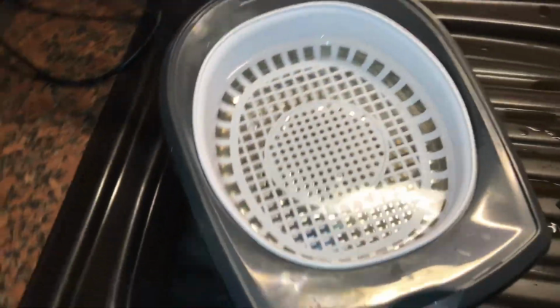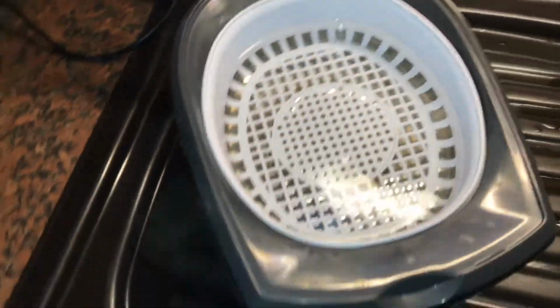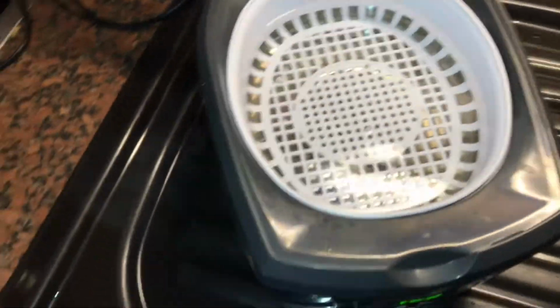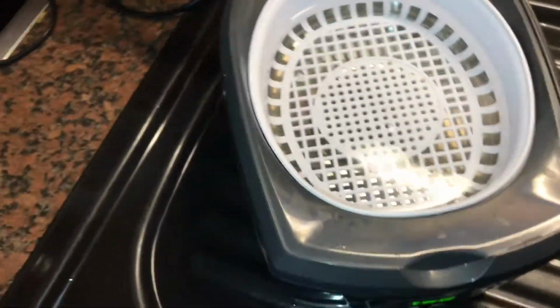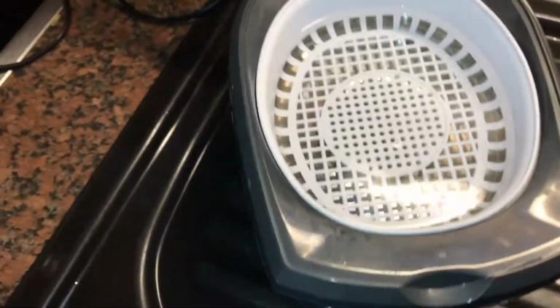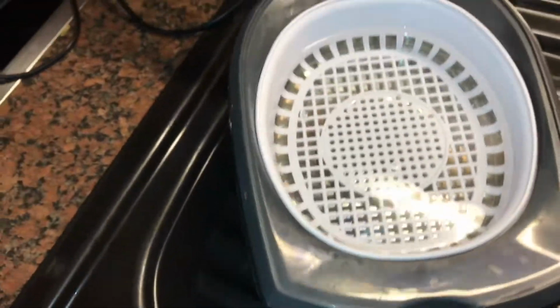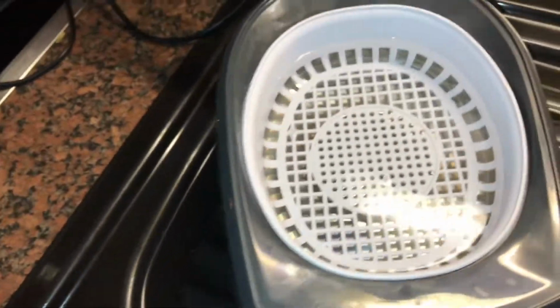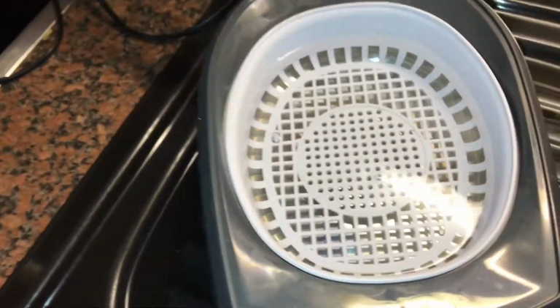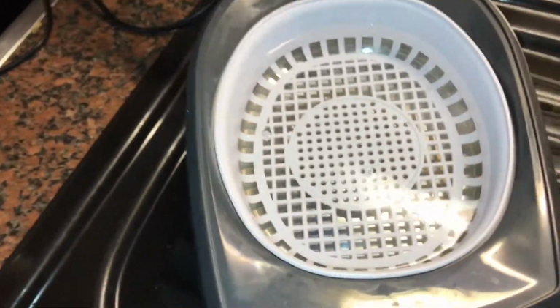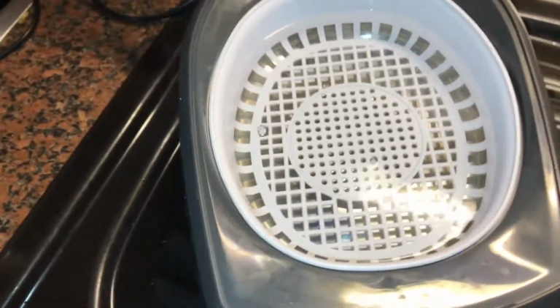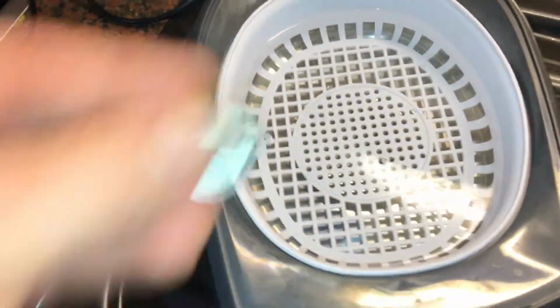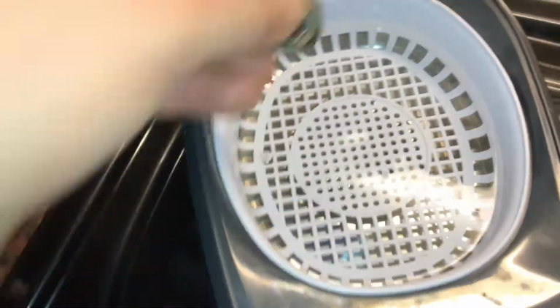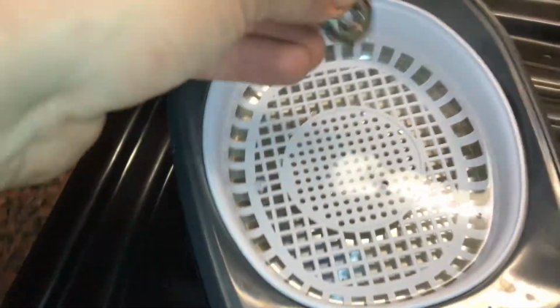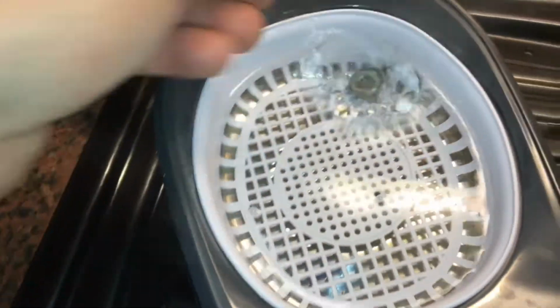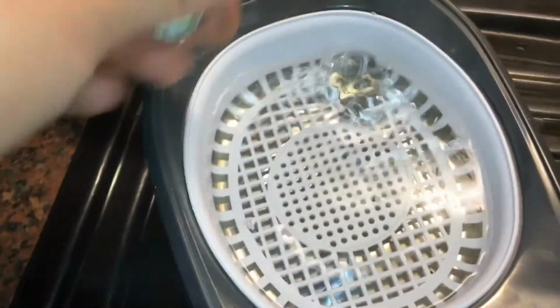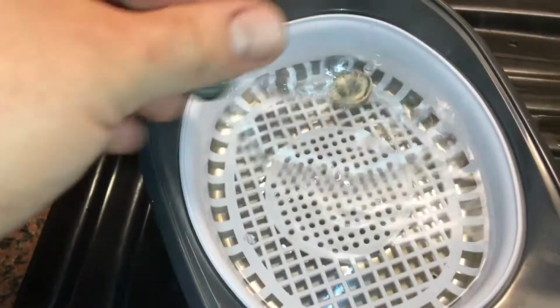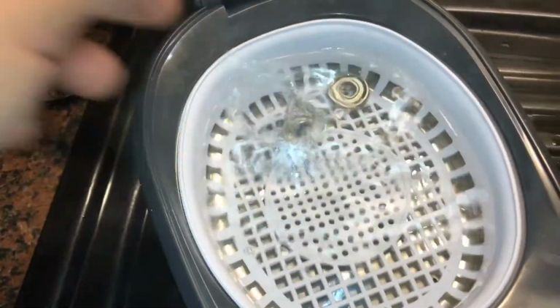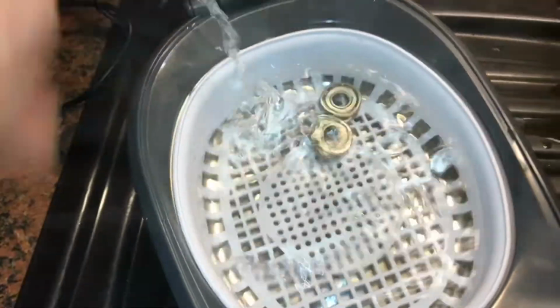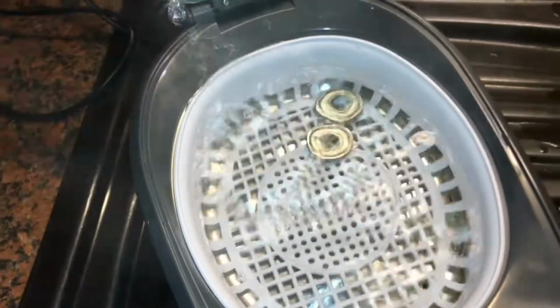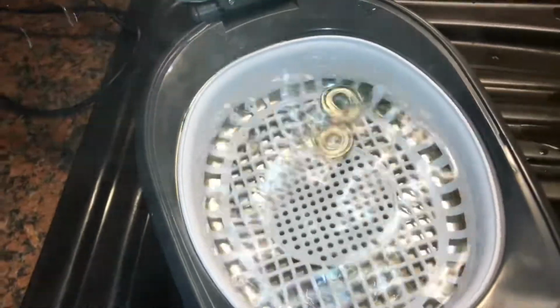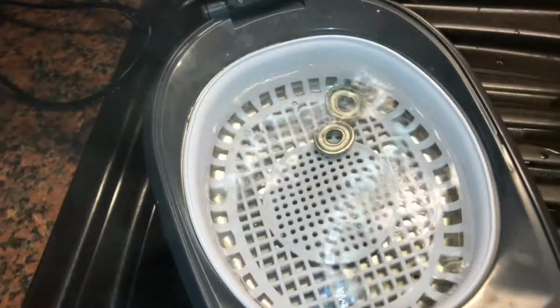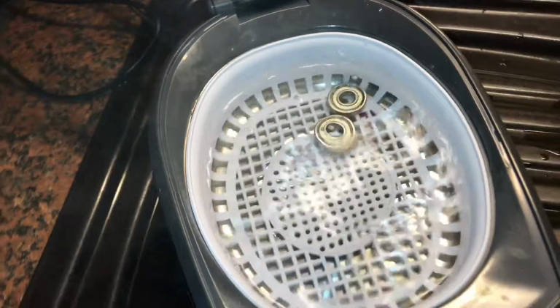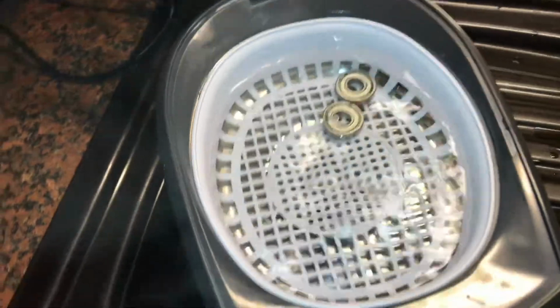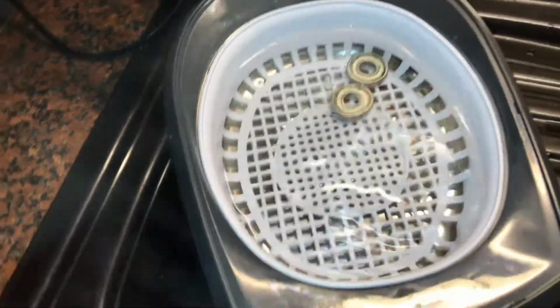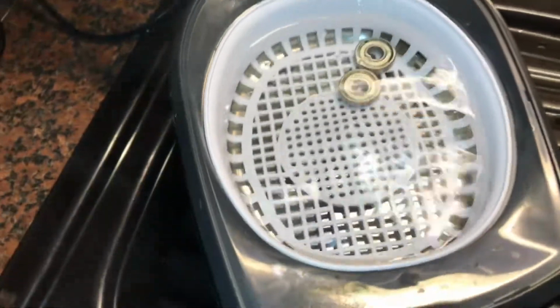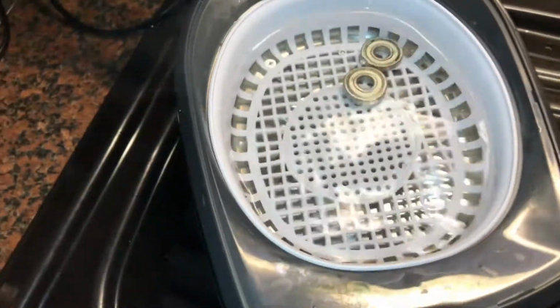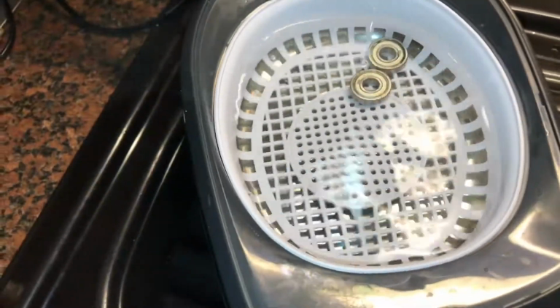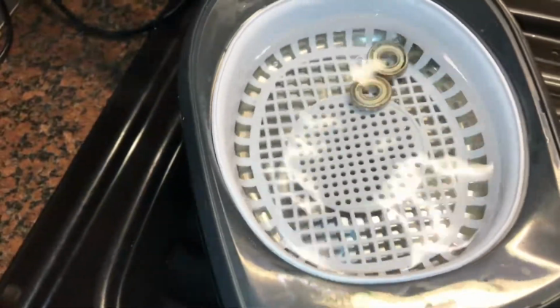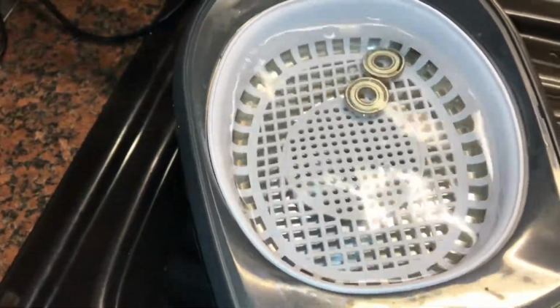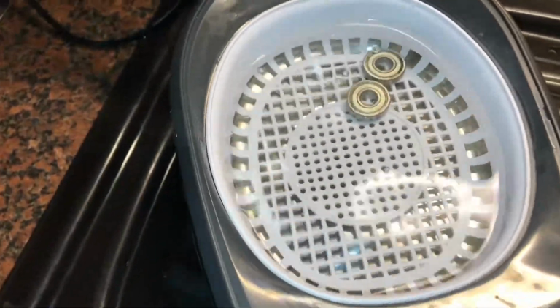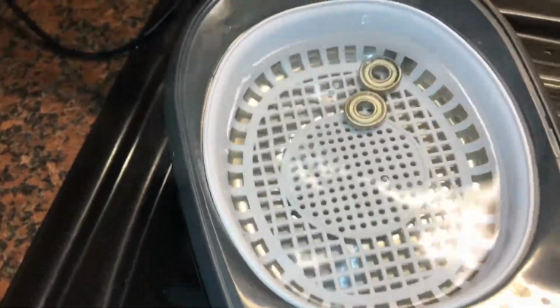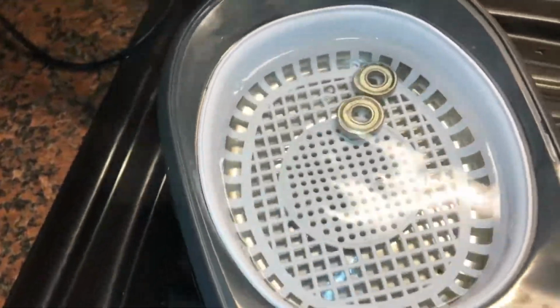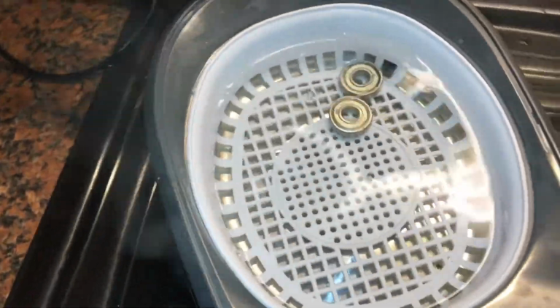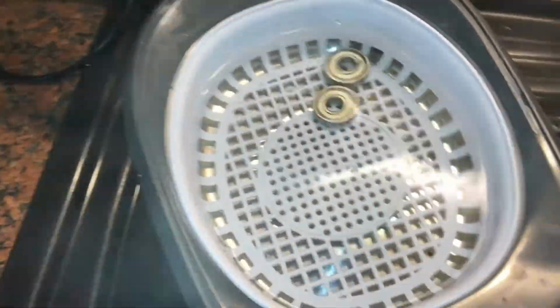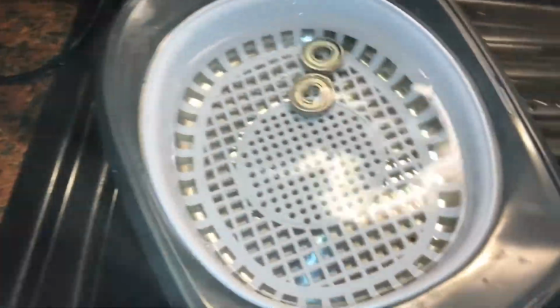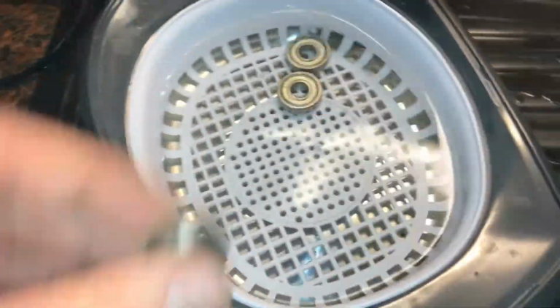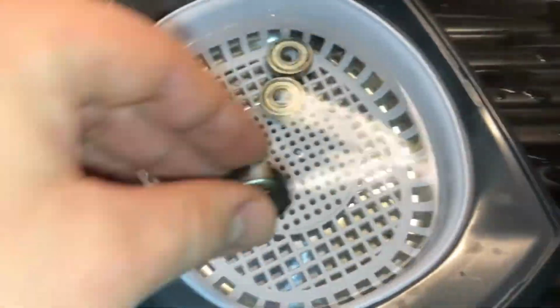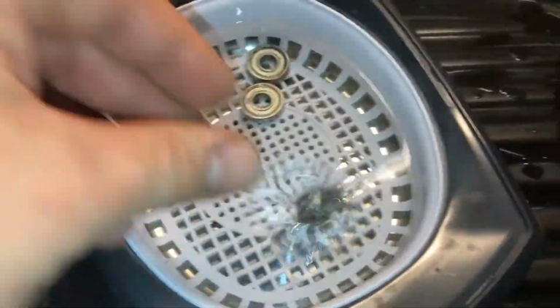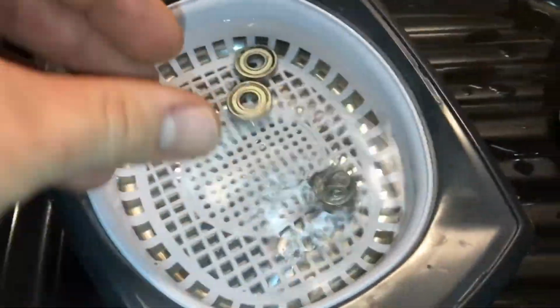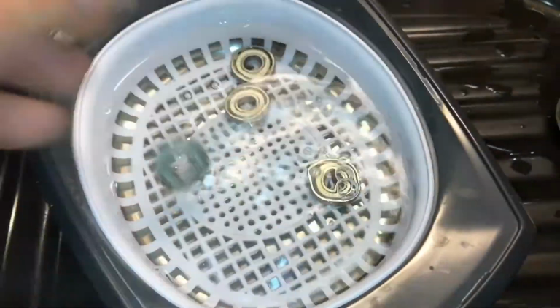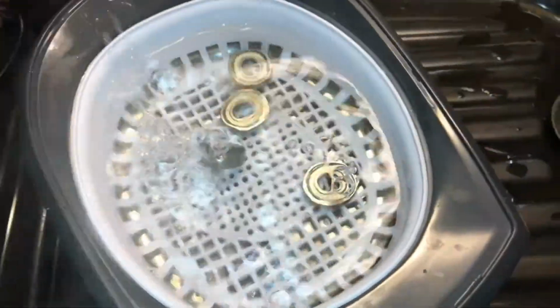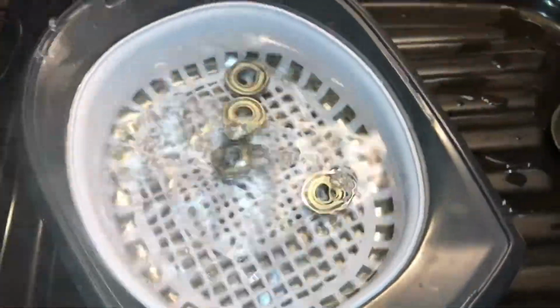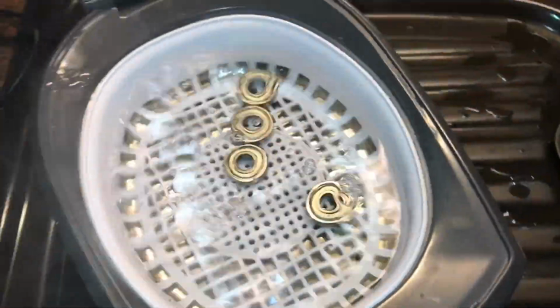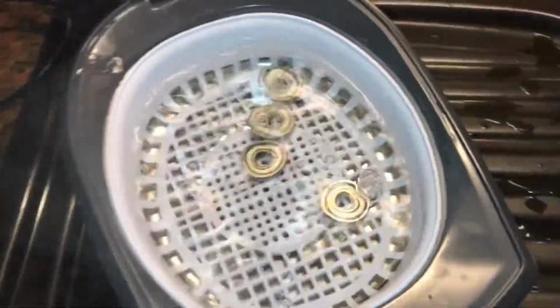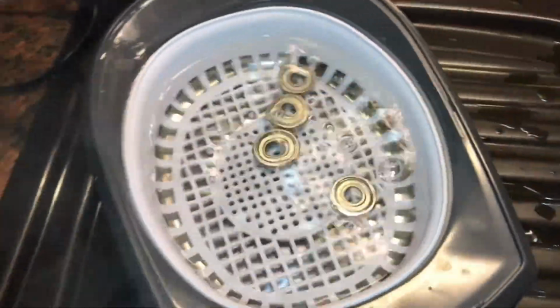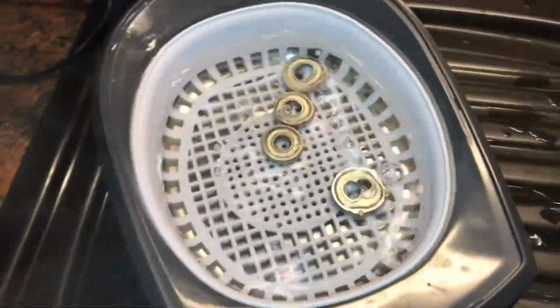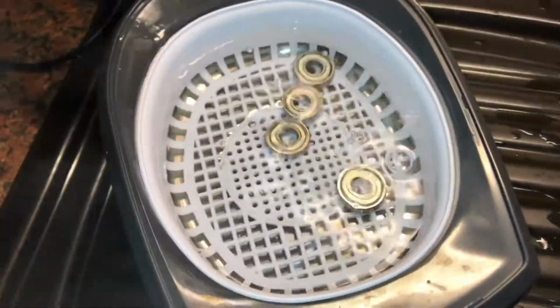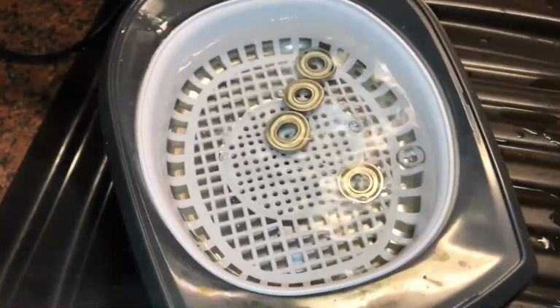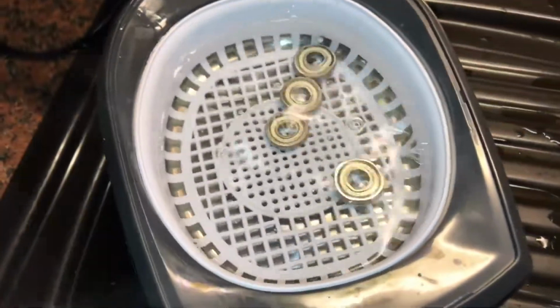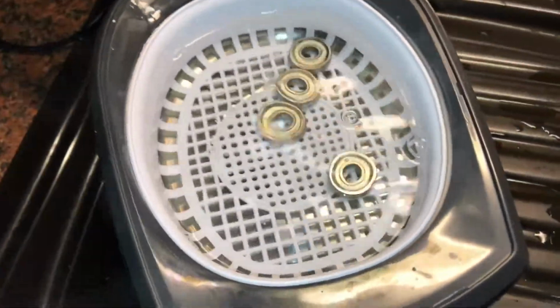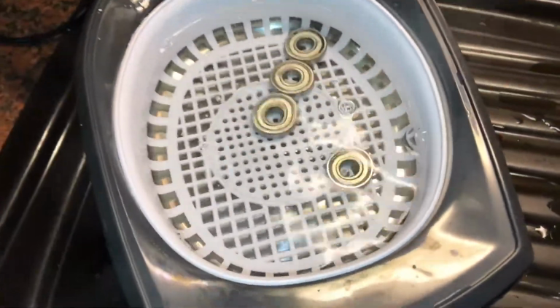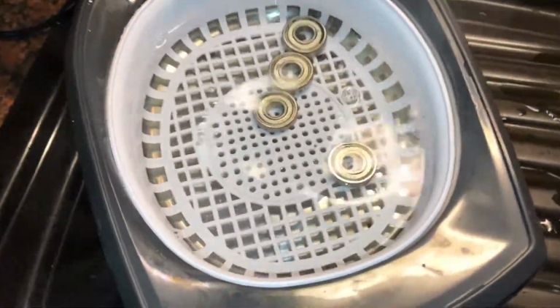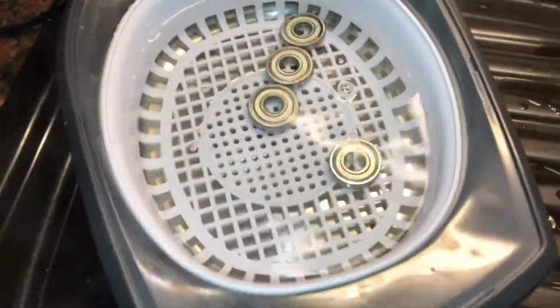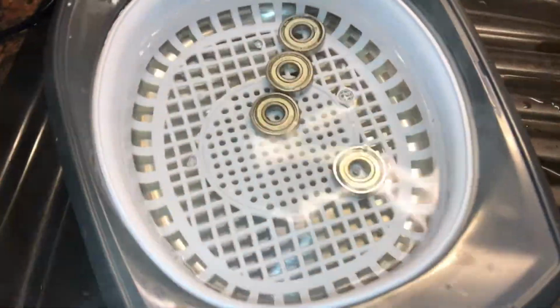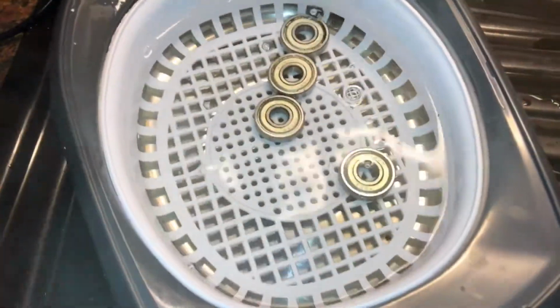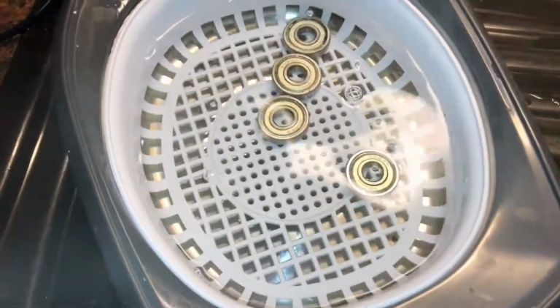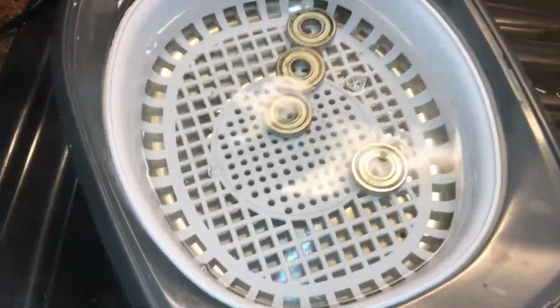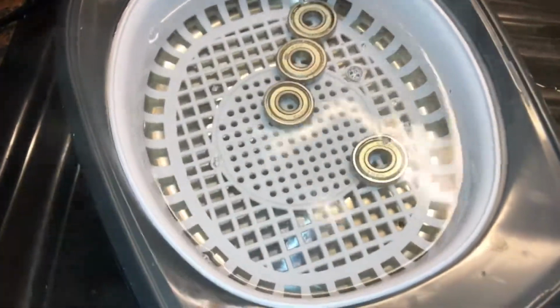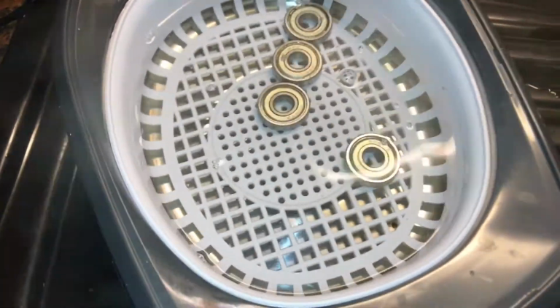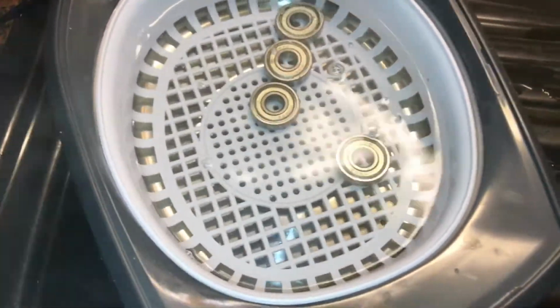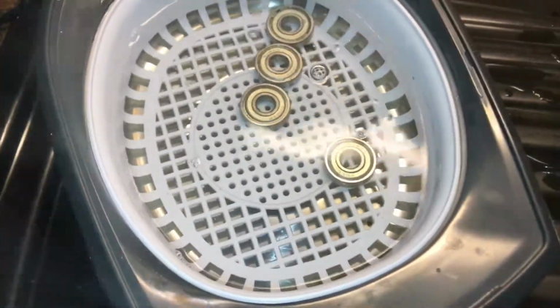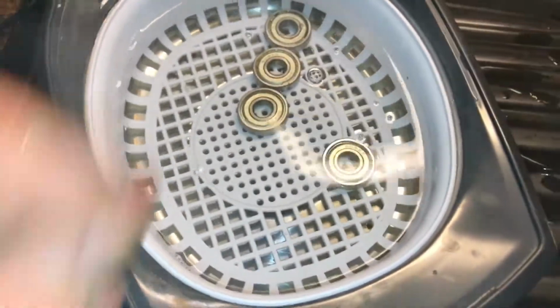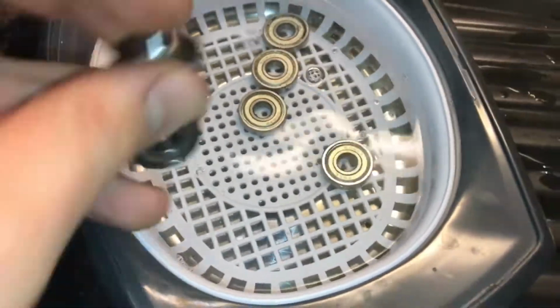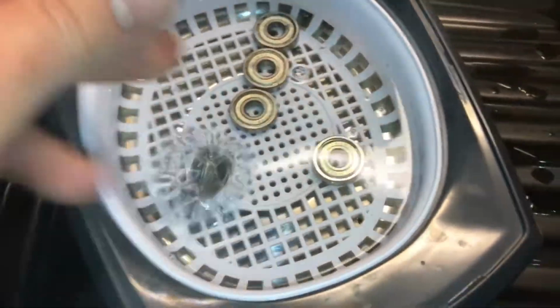Now it's the grand appearance of the ball bearings! Put the ball bearings inside the tank.